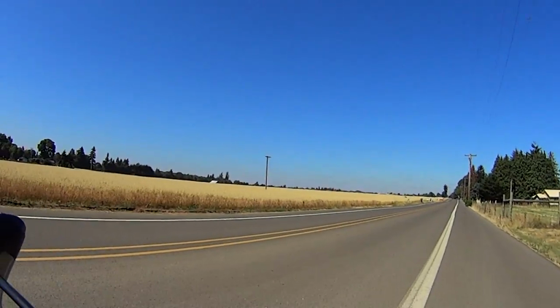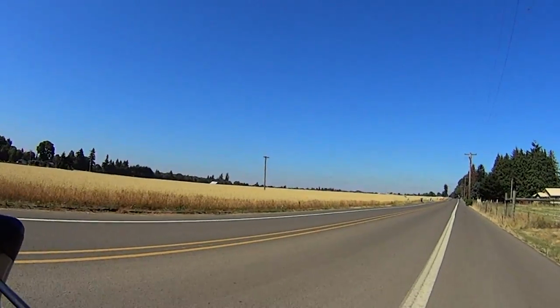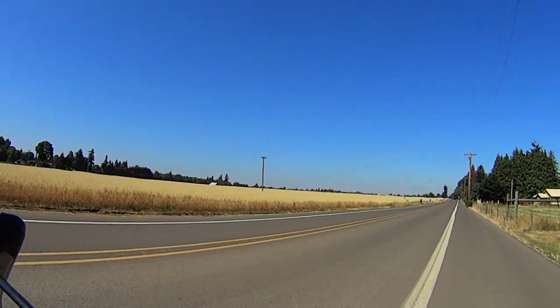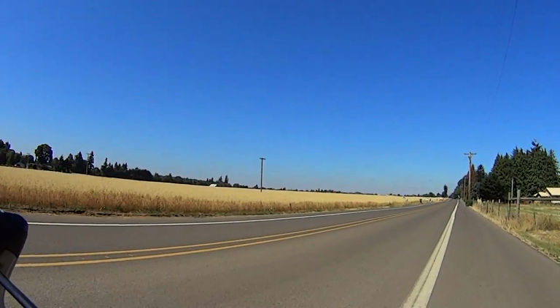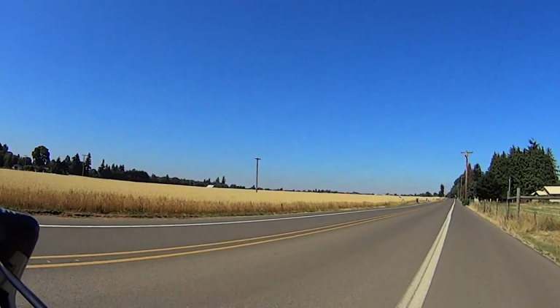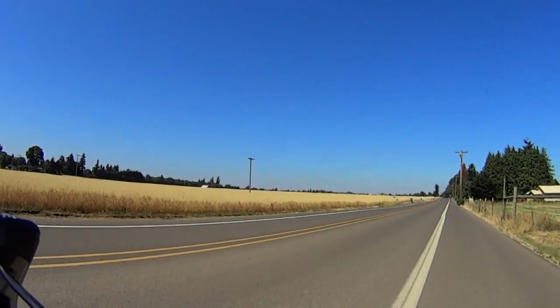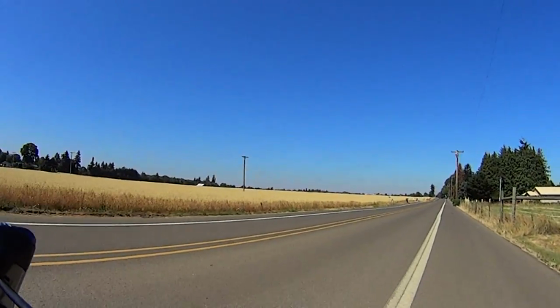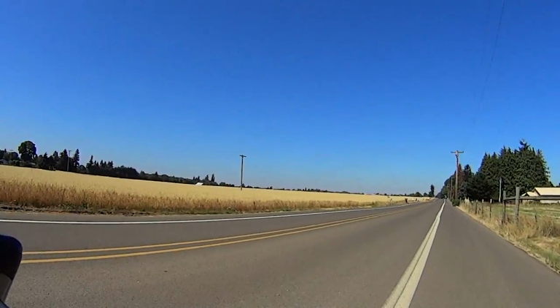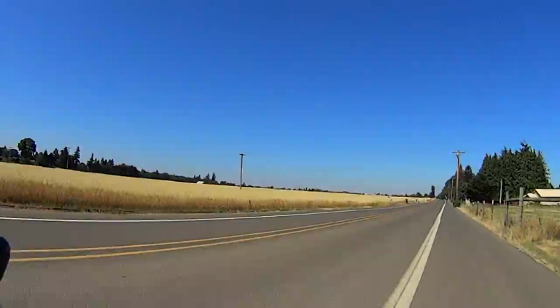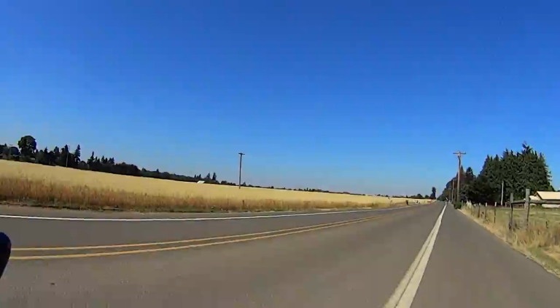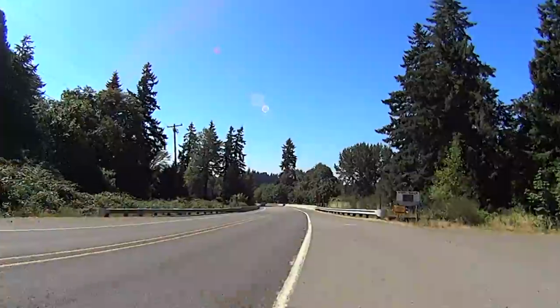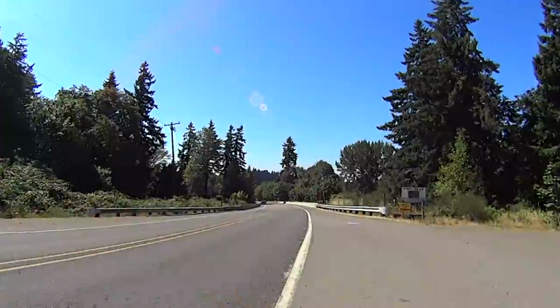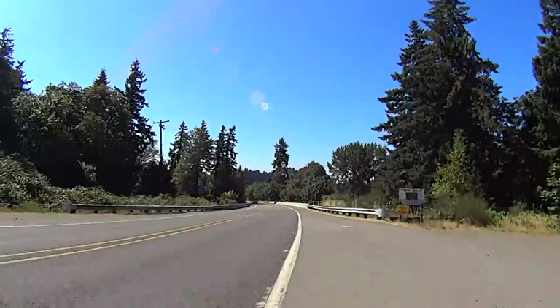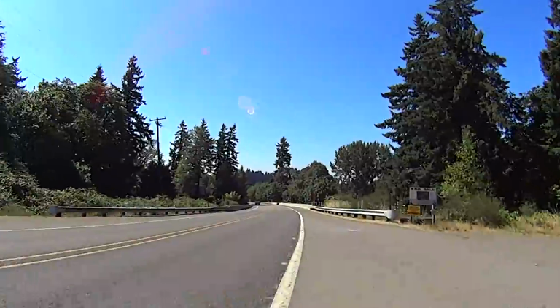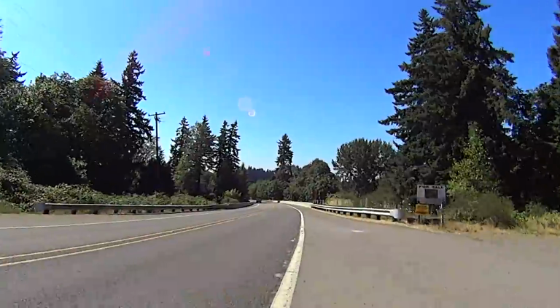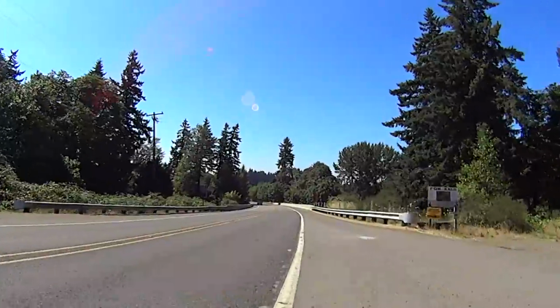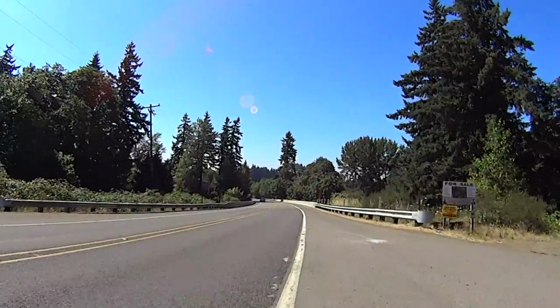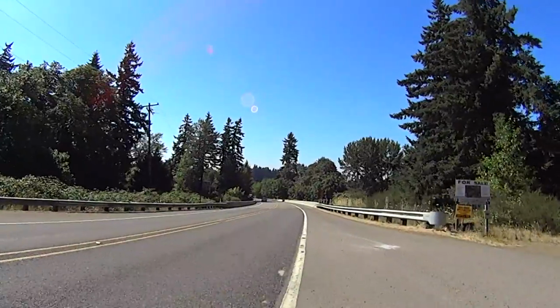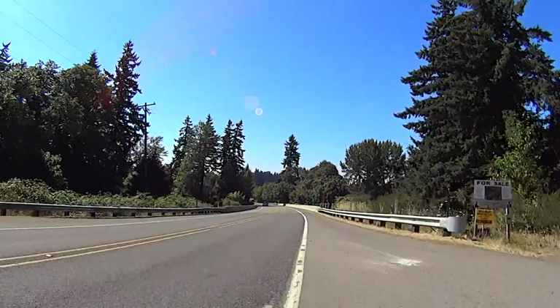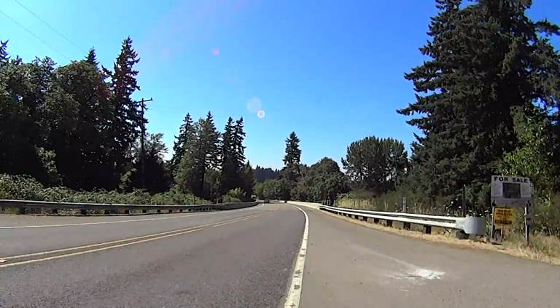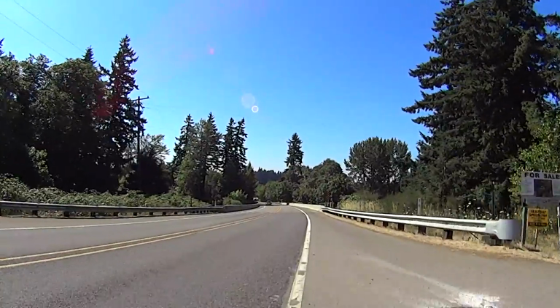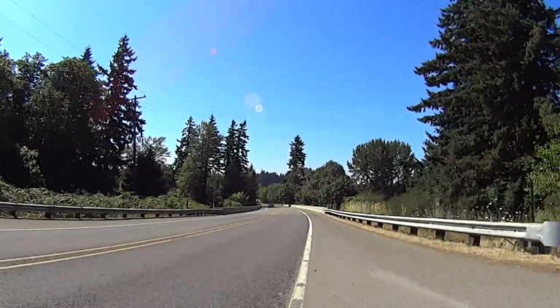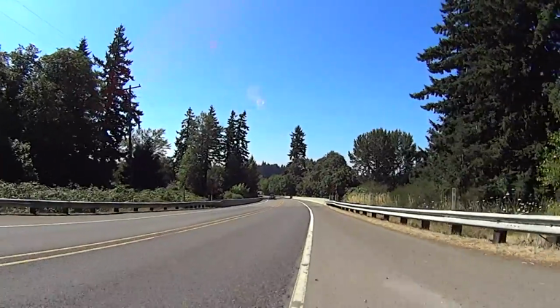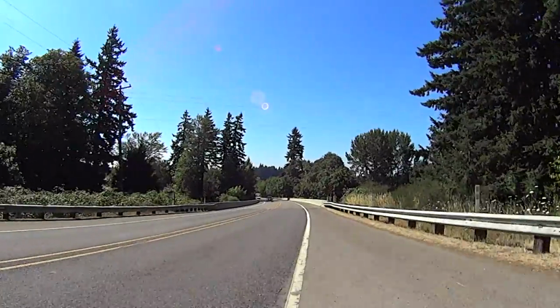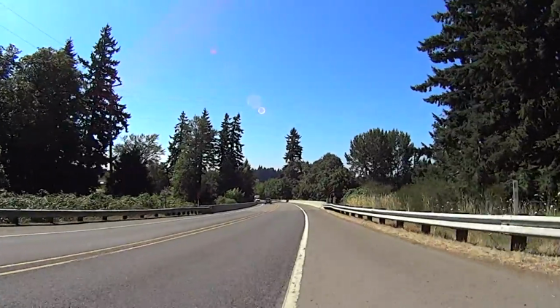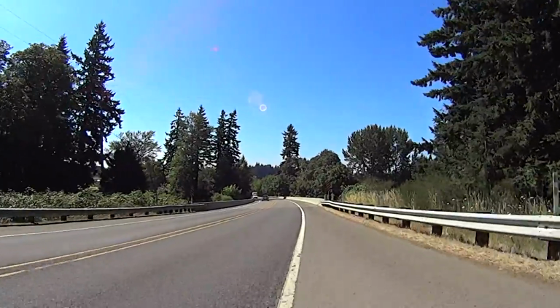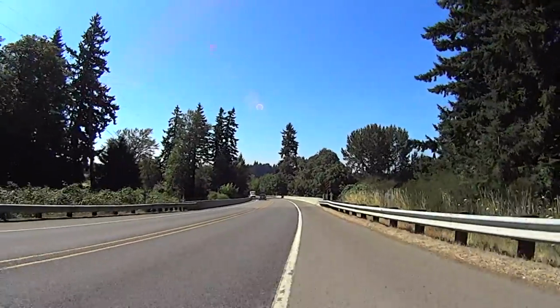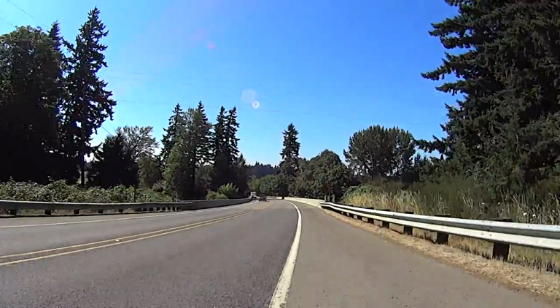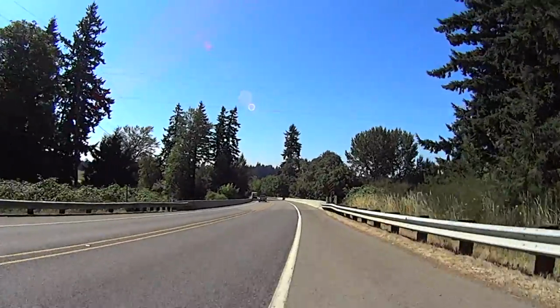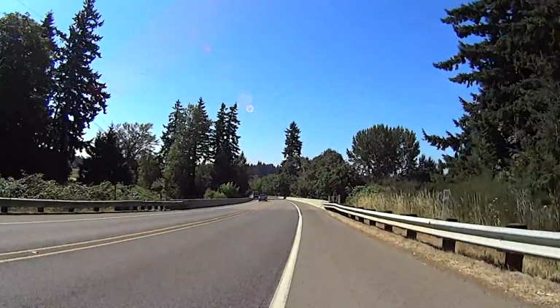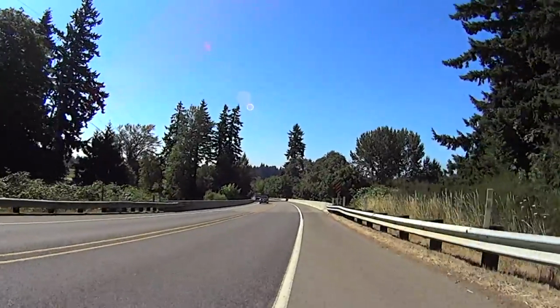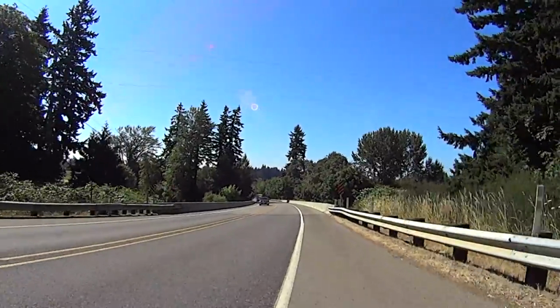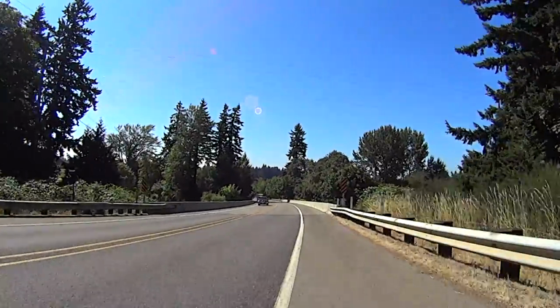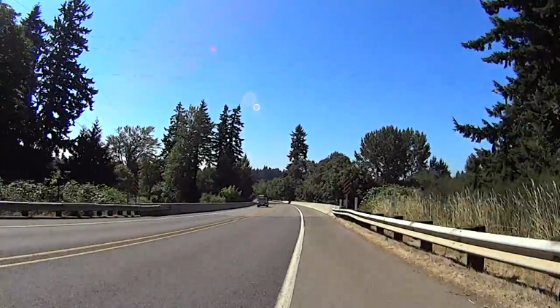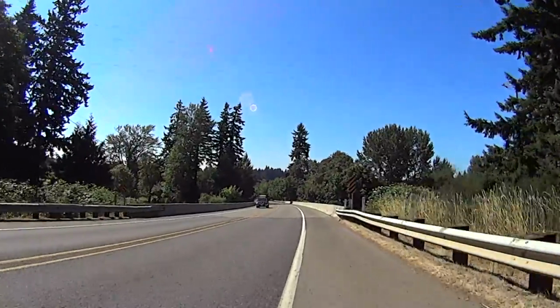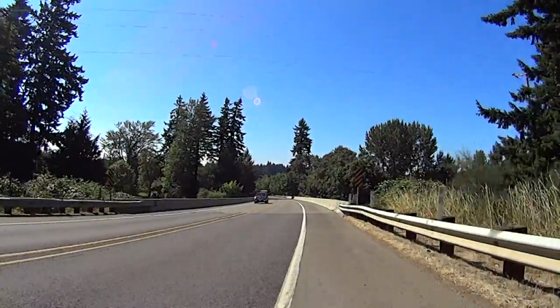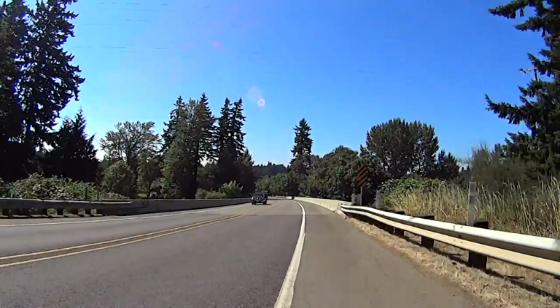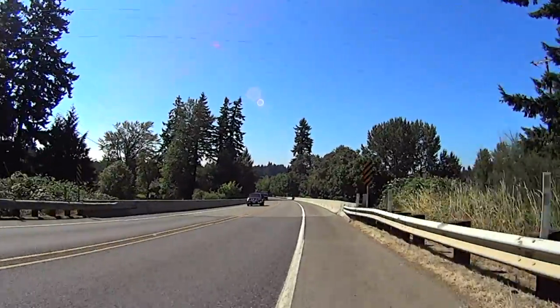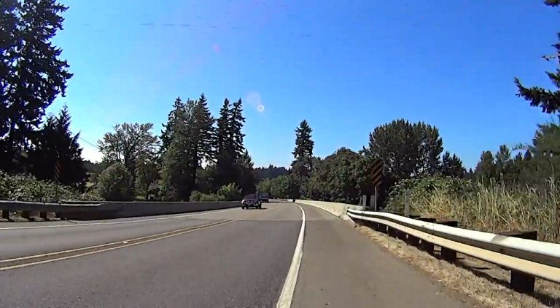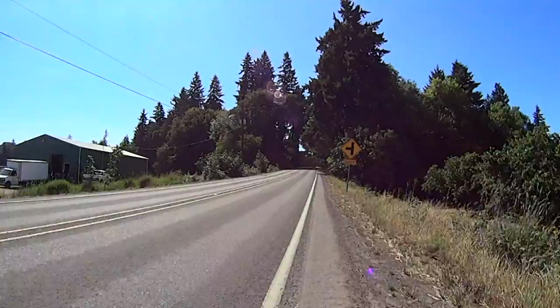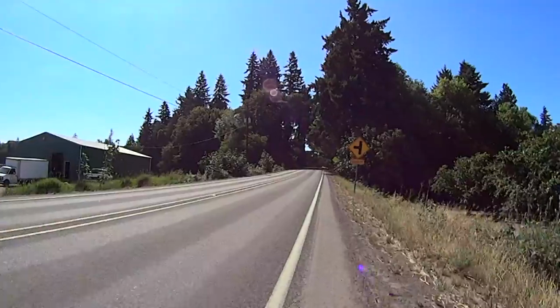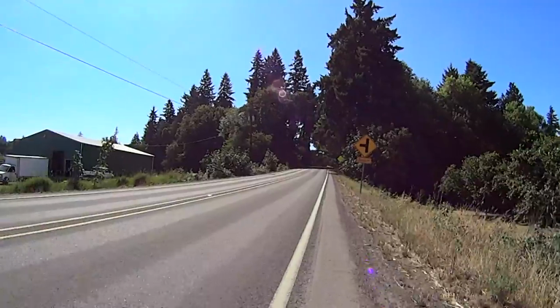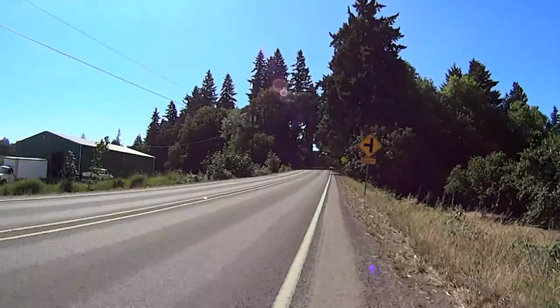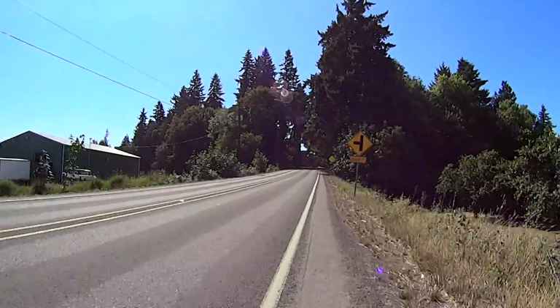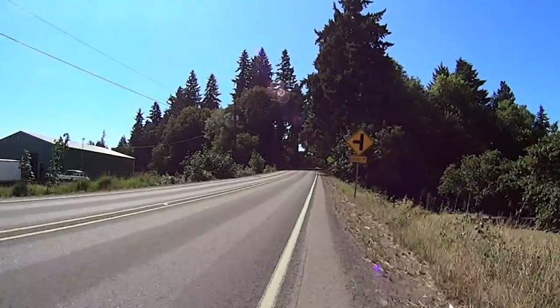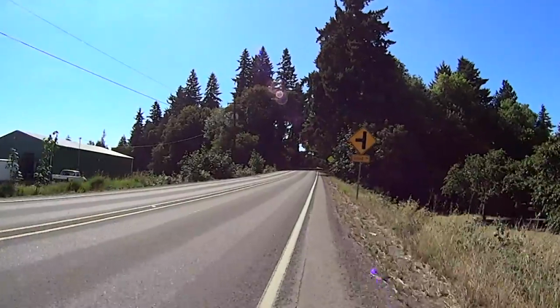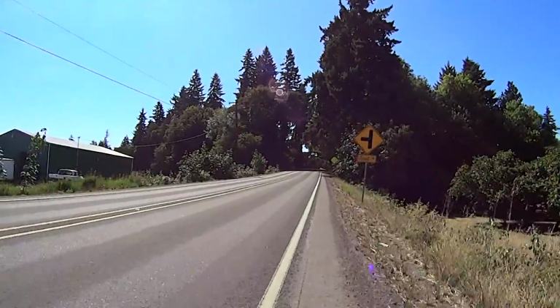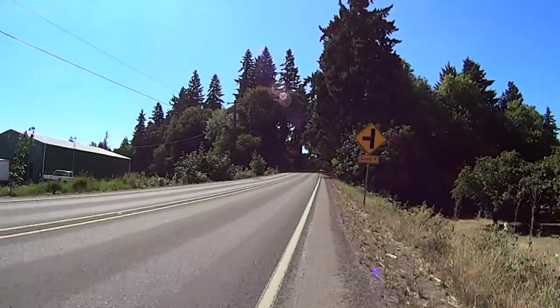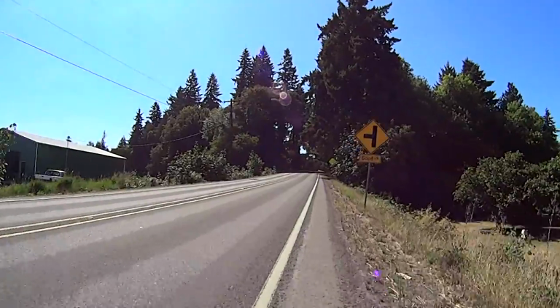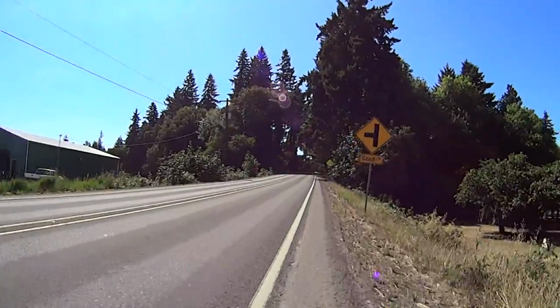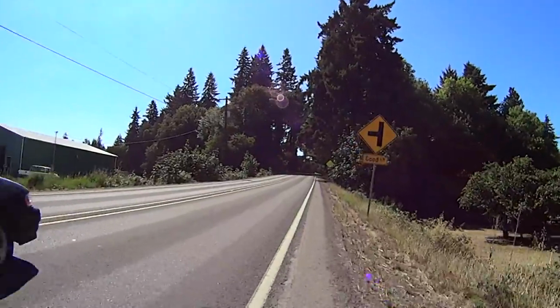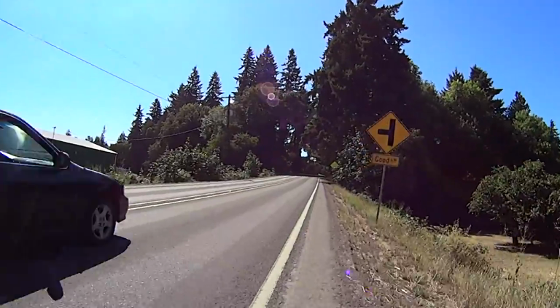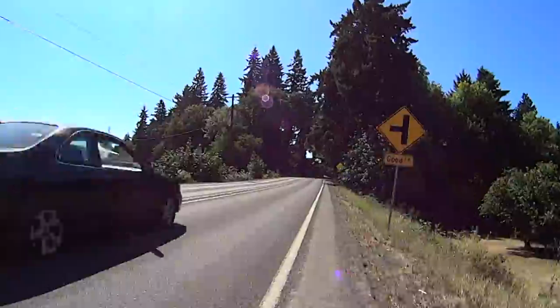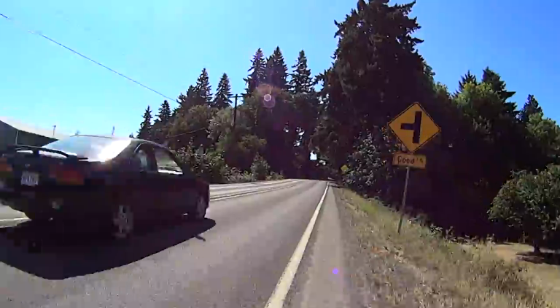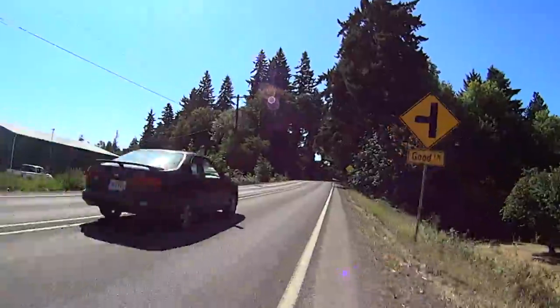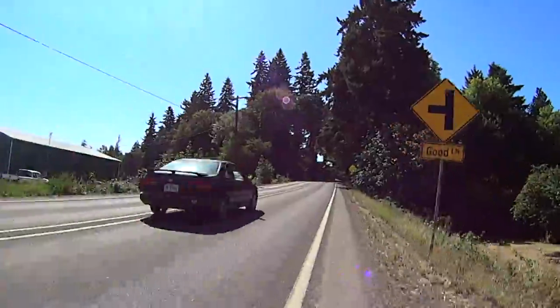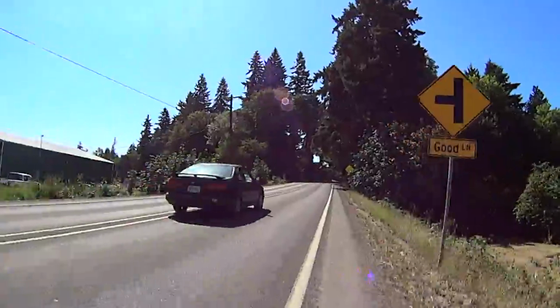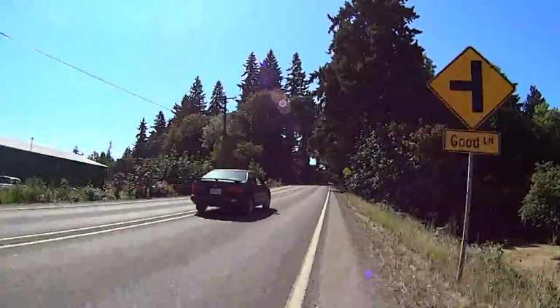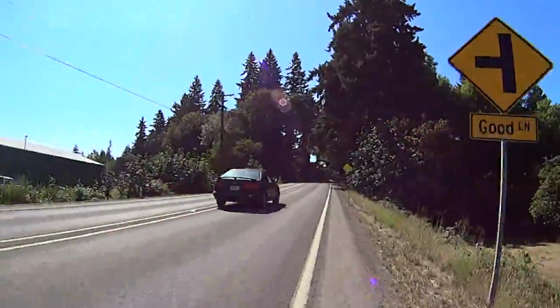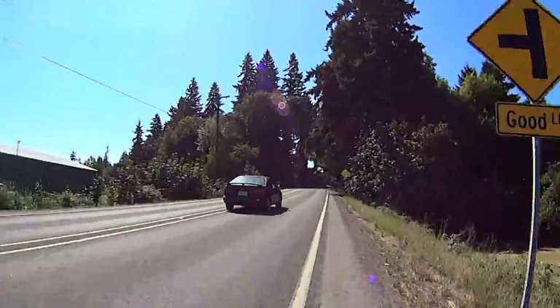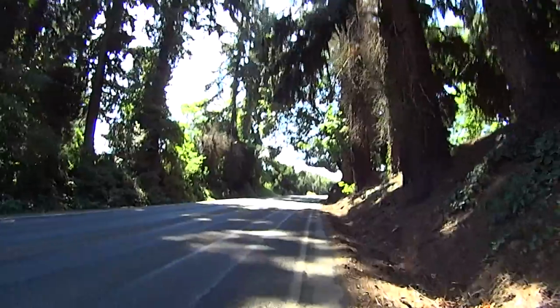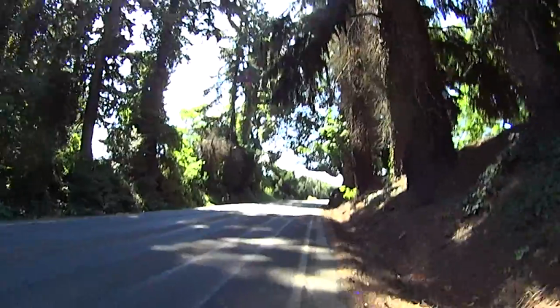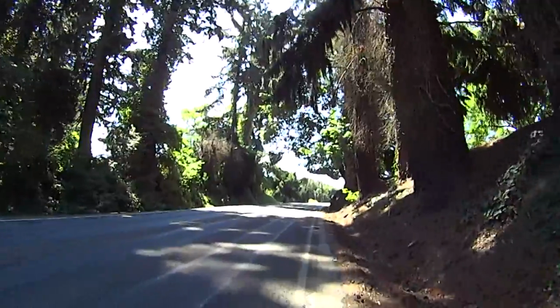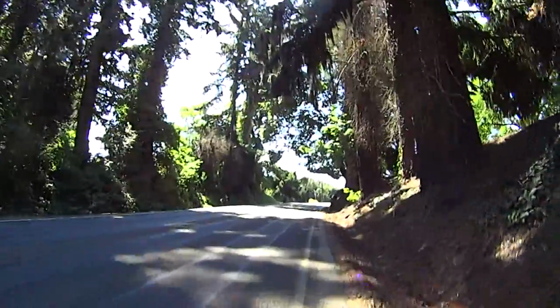Shortly after the bike path, you'll drop down and then climb out of the Malala River Valley. There's a great view of the river from the bridge.